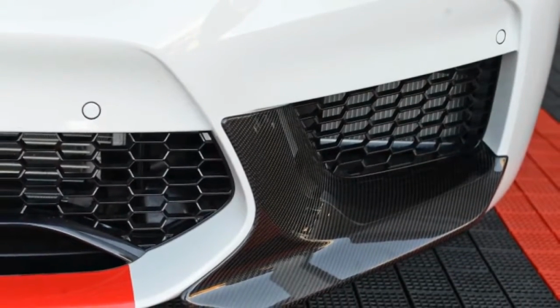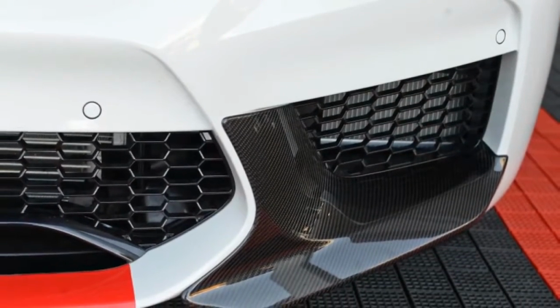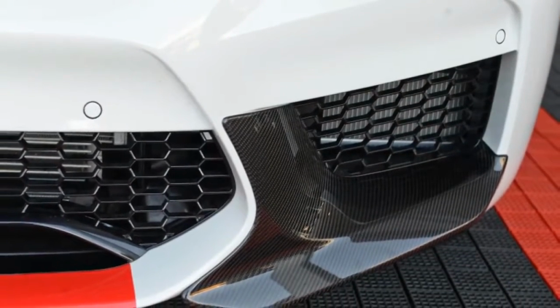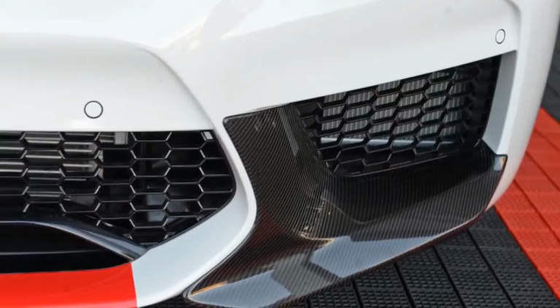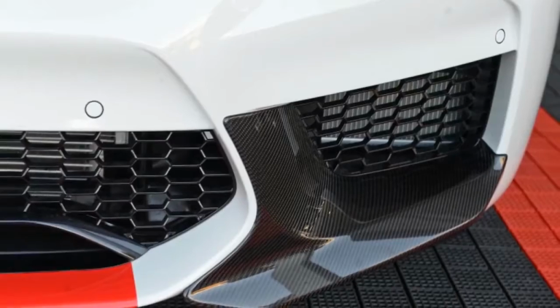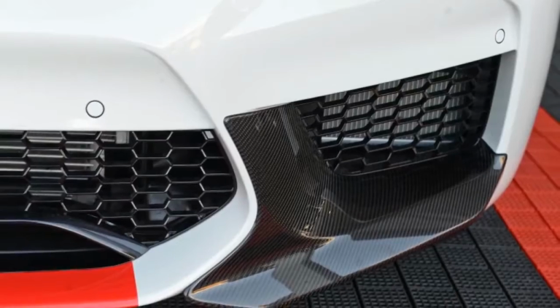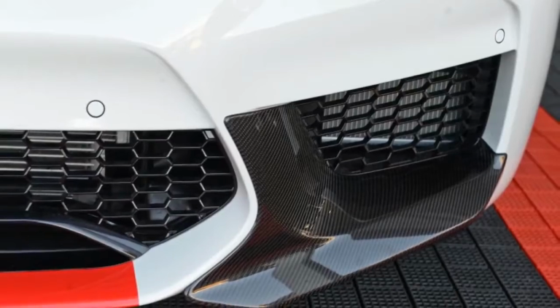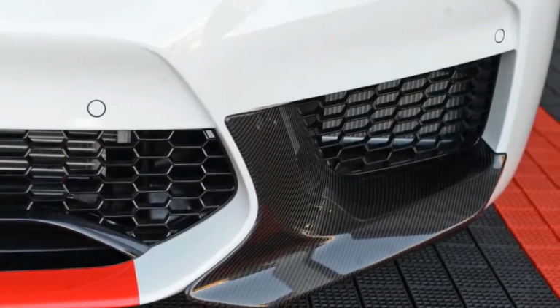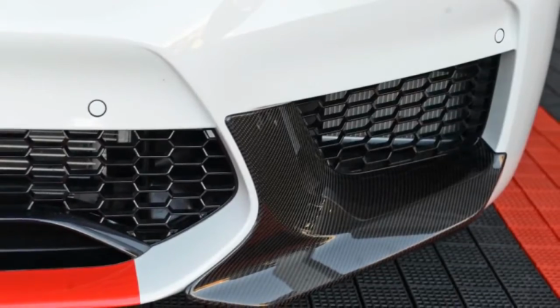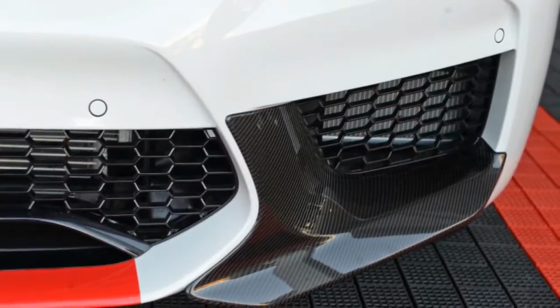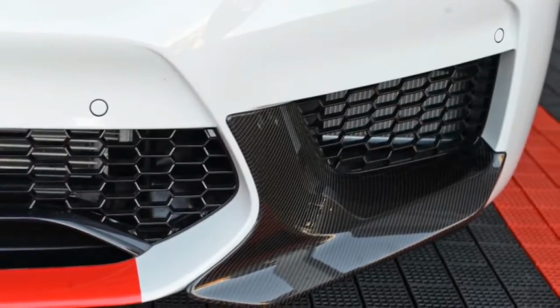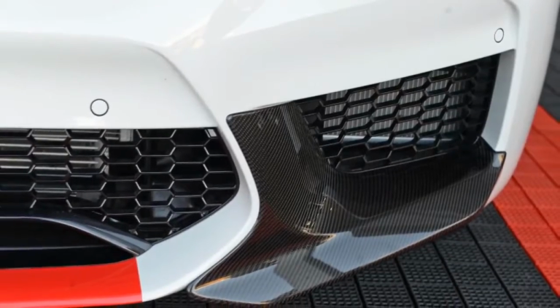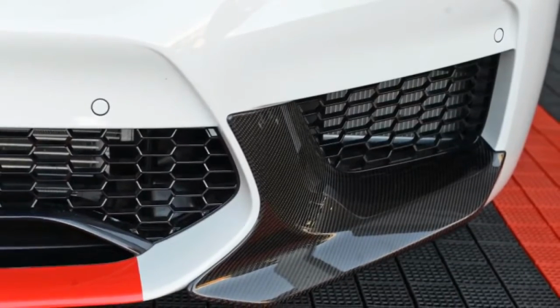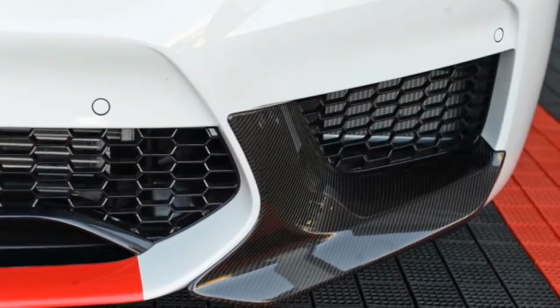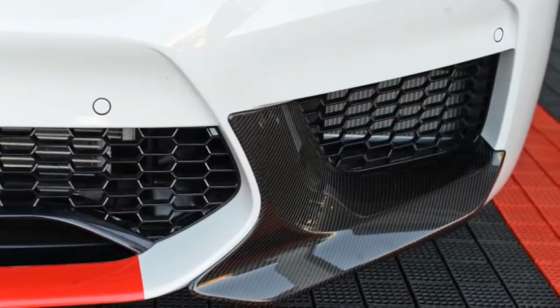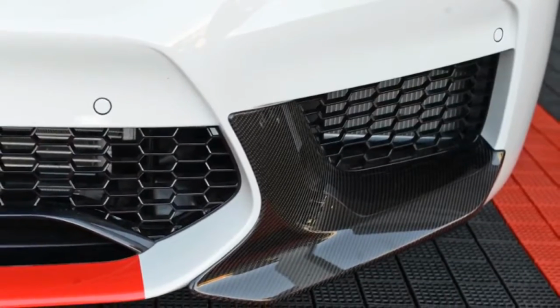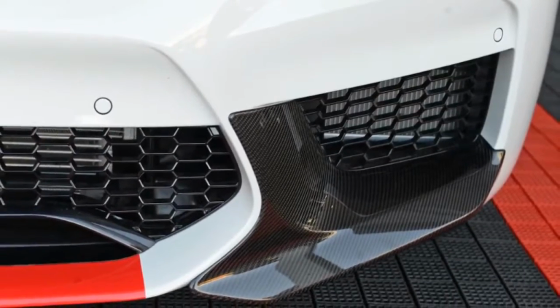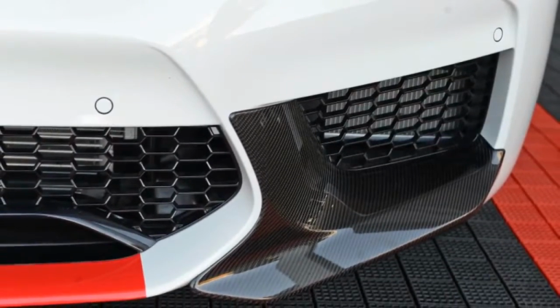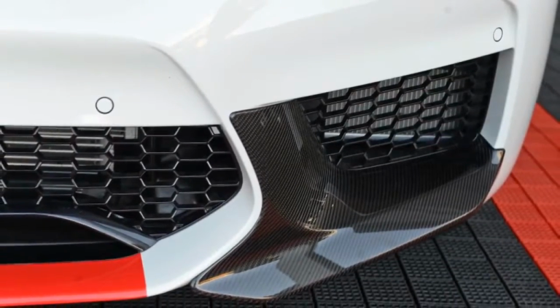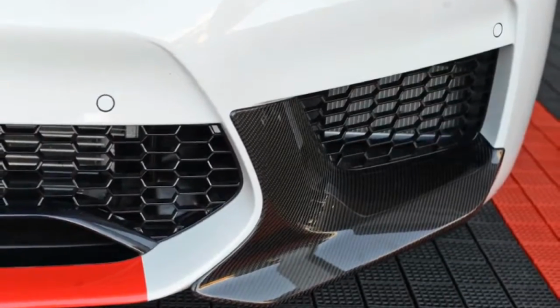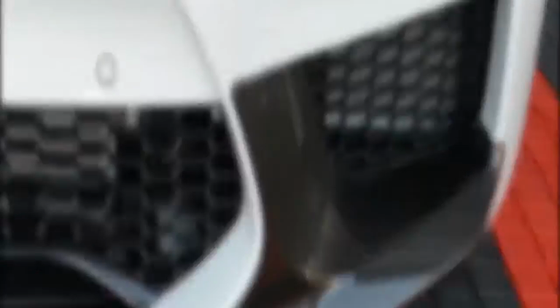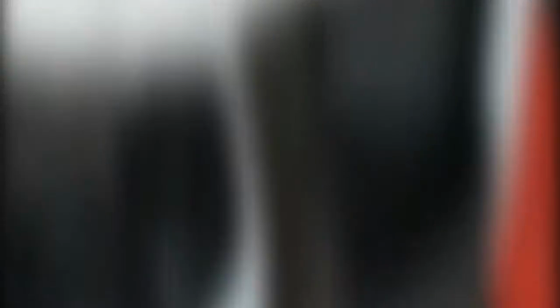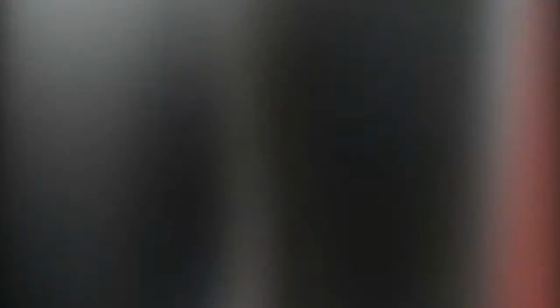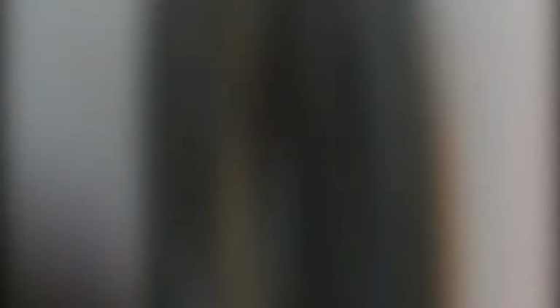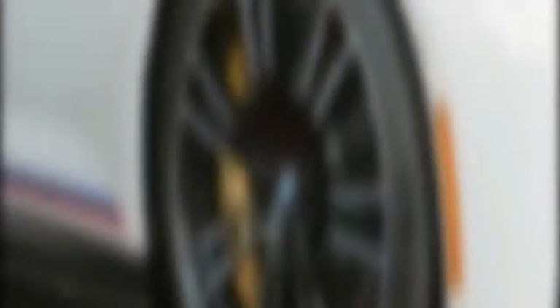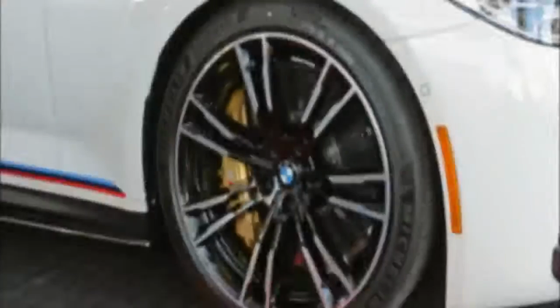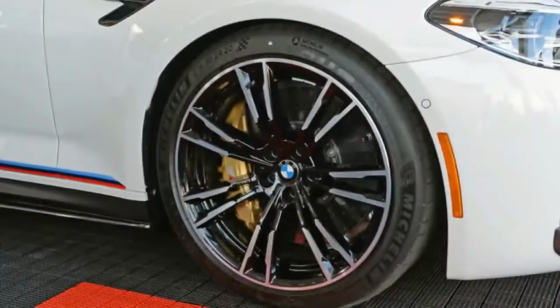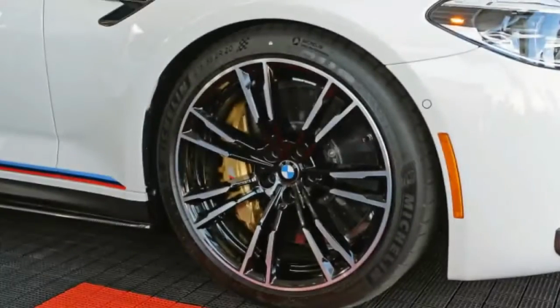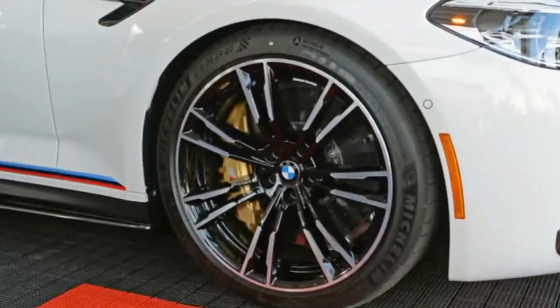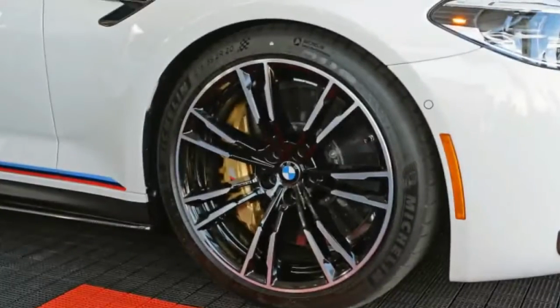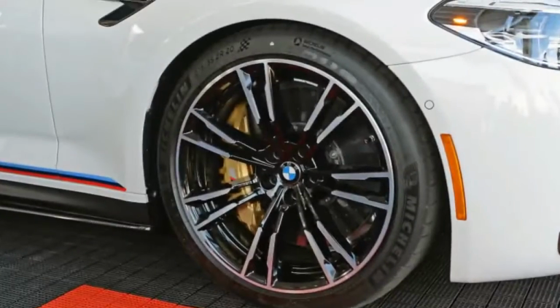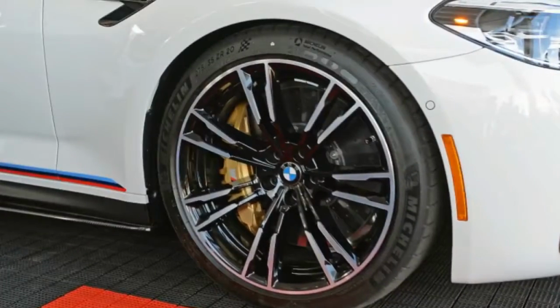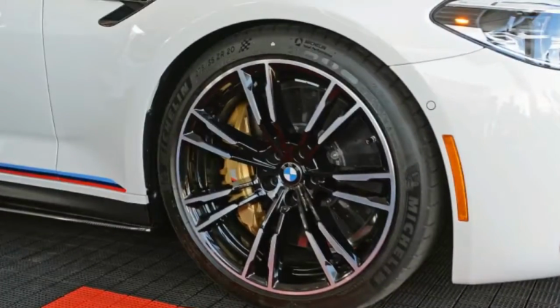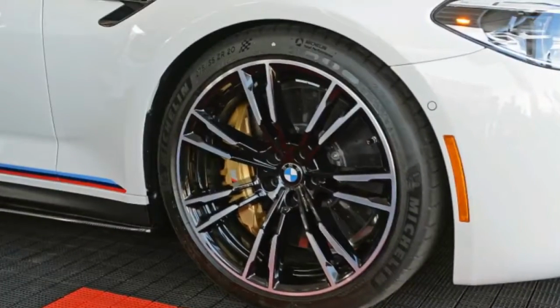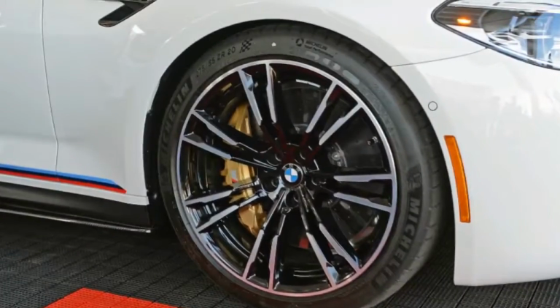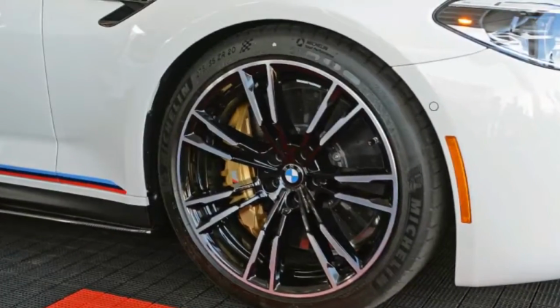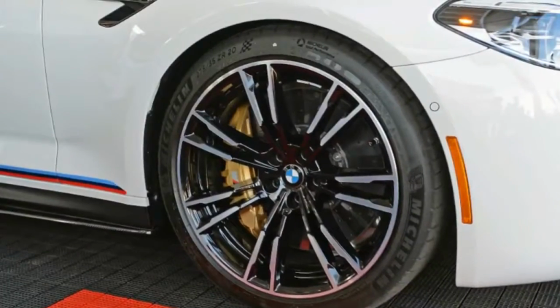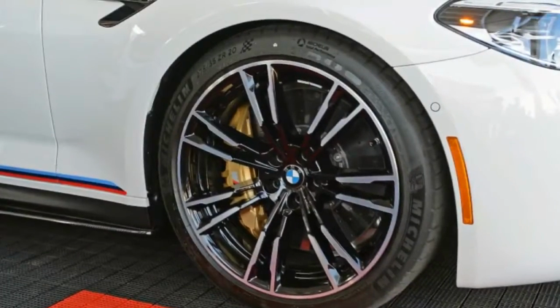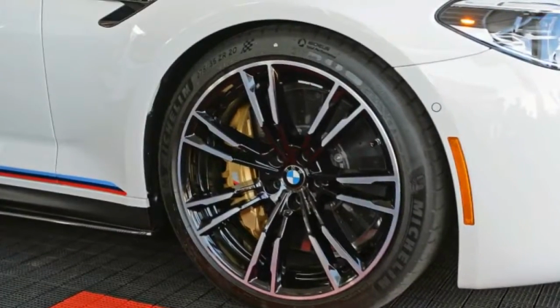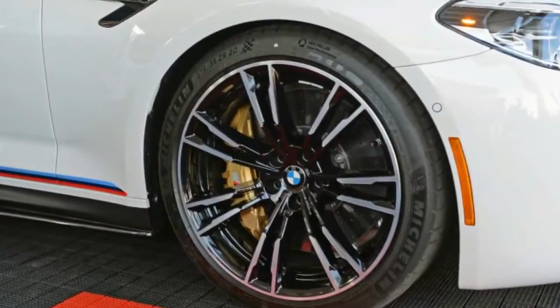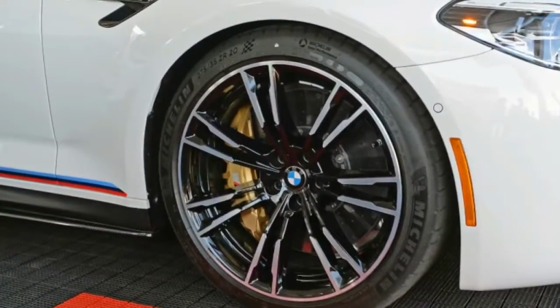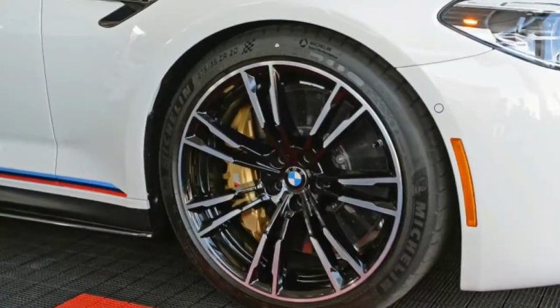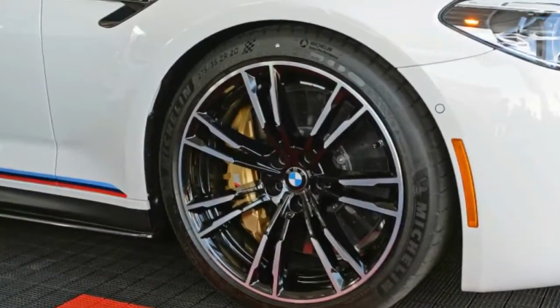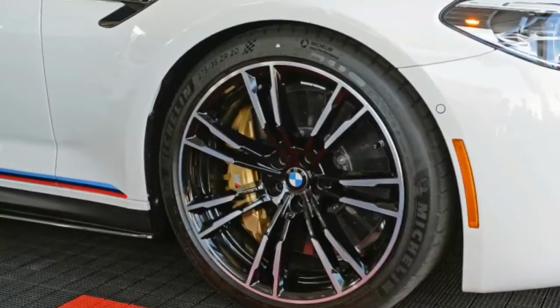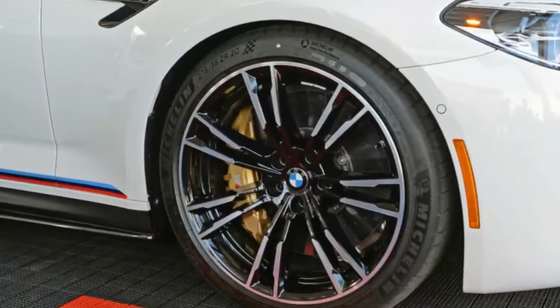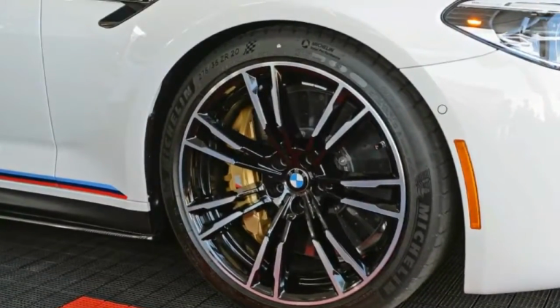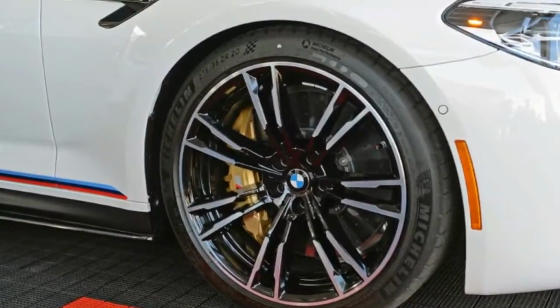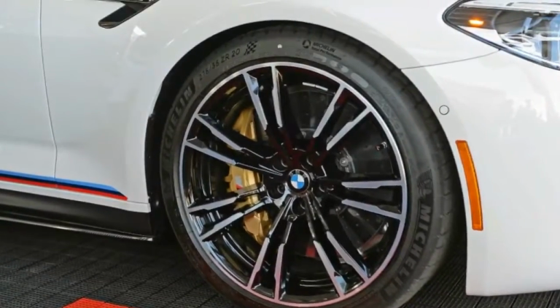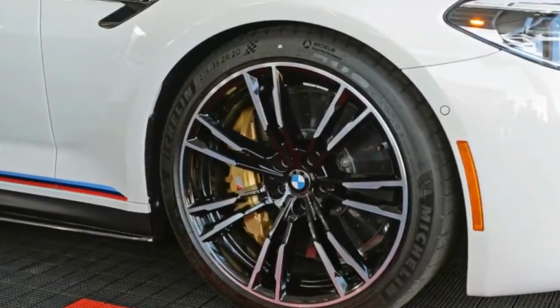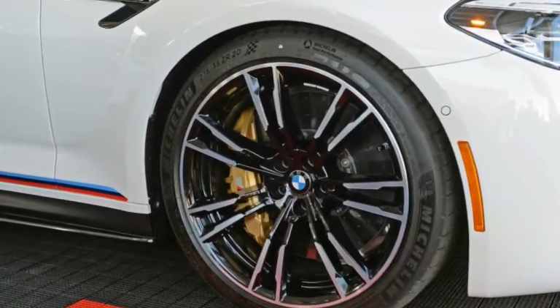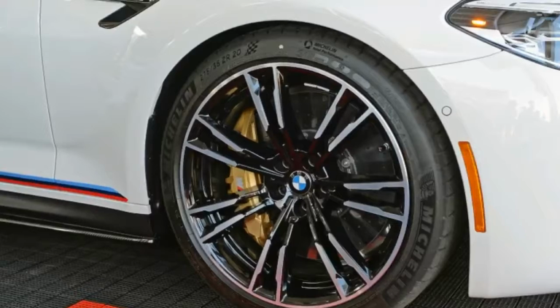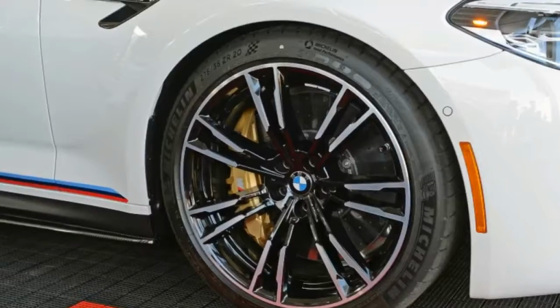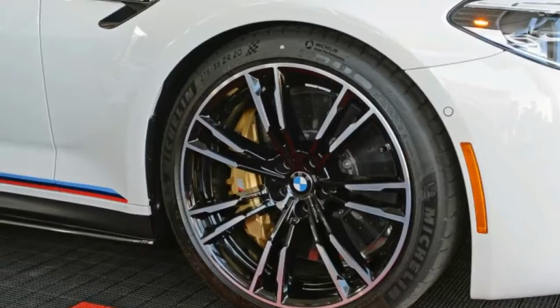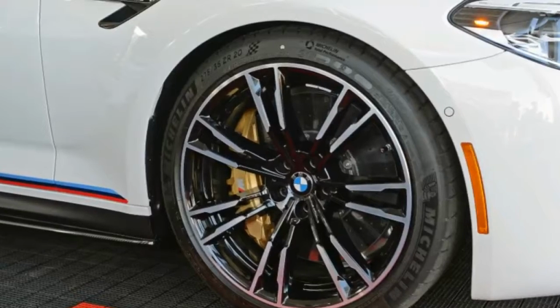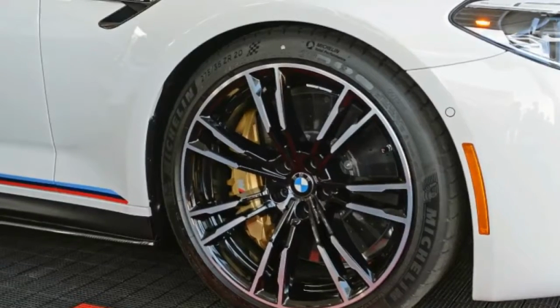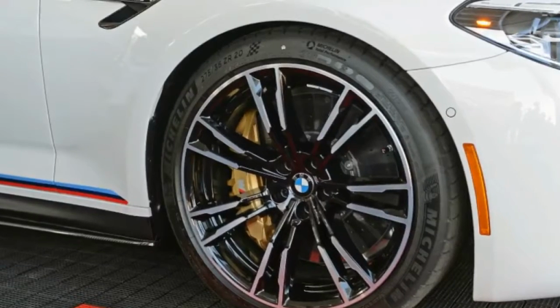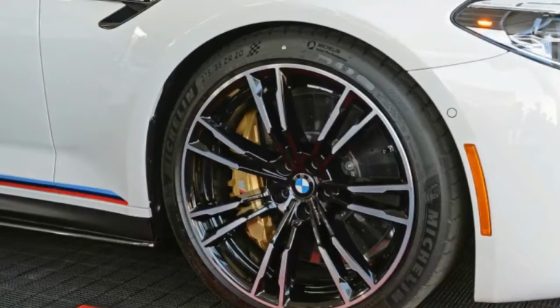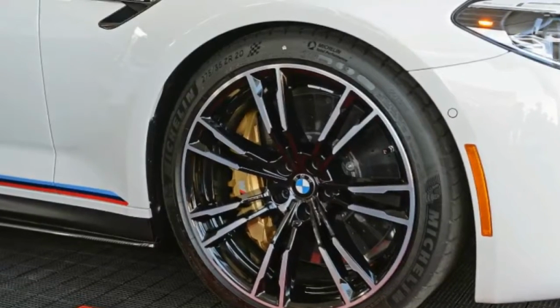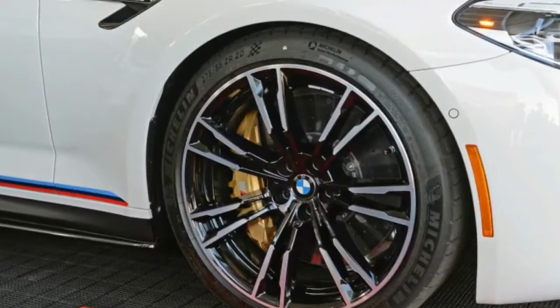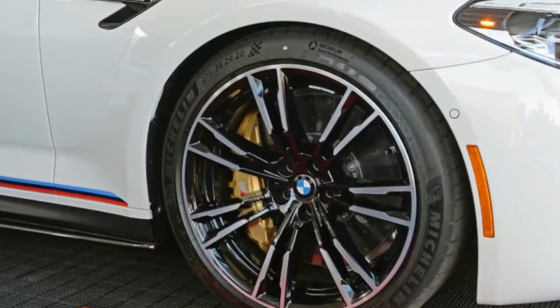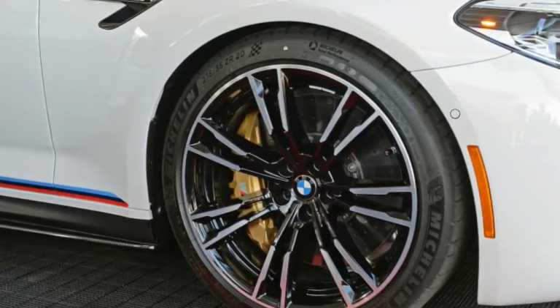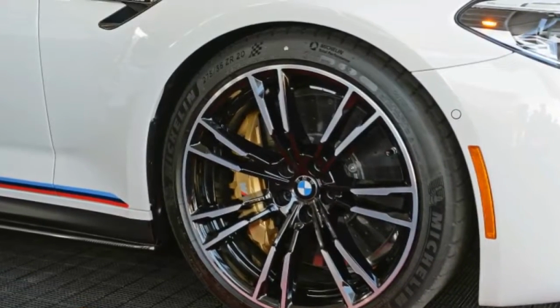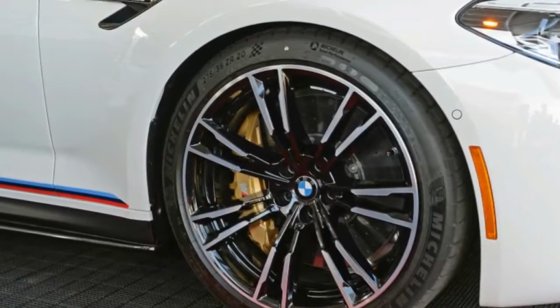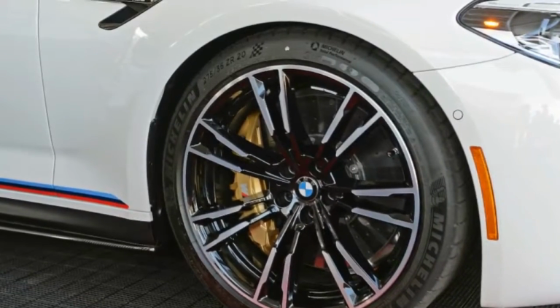Speaking of competition, those M Performance golden wheels hark back to the E30 M3 DTM racer.